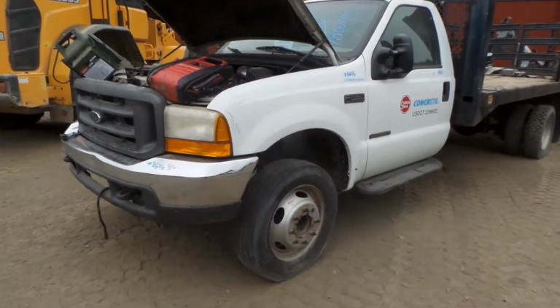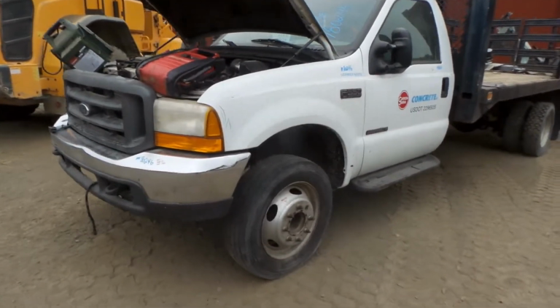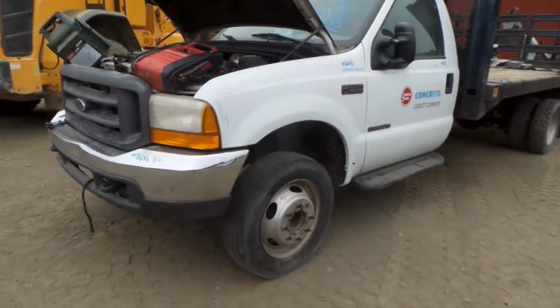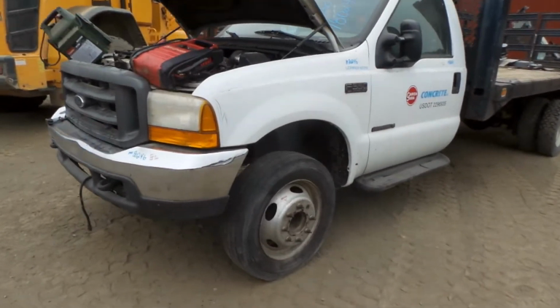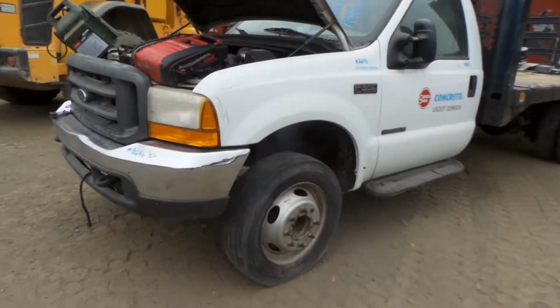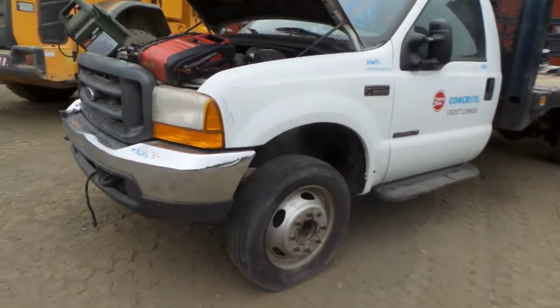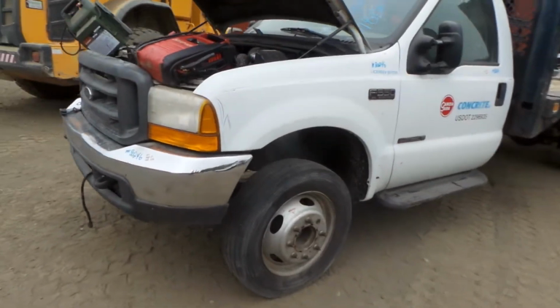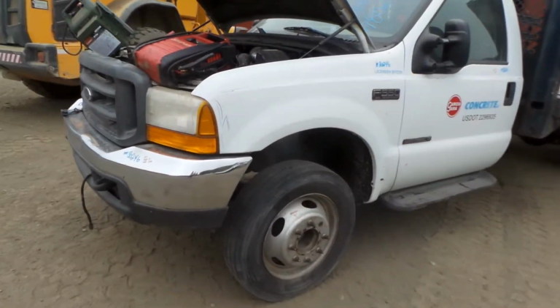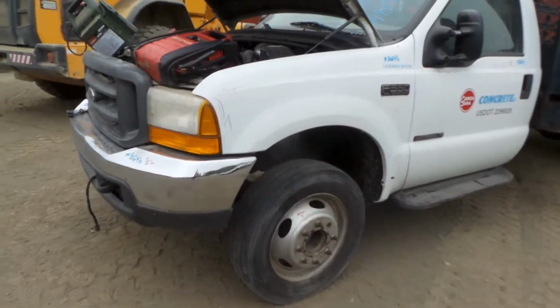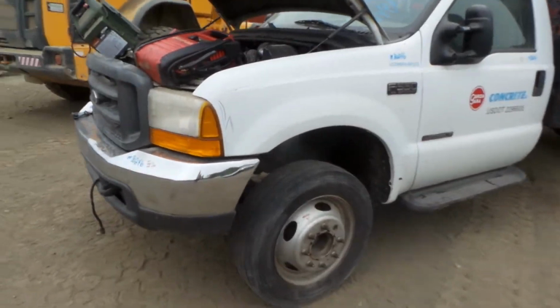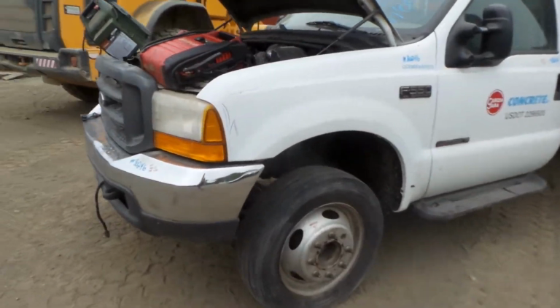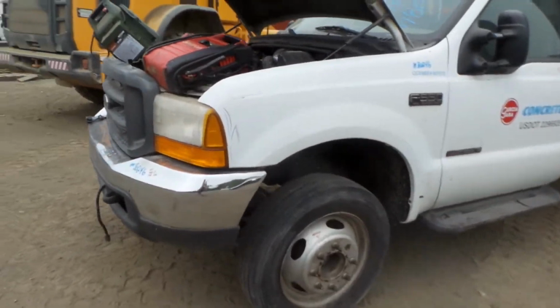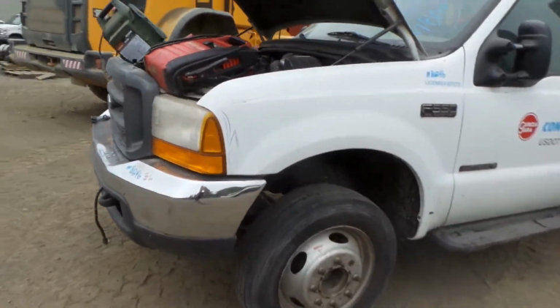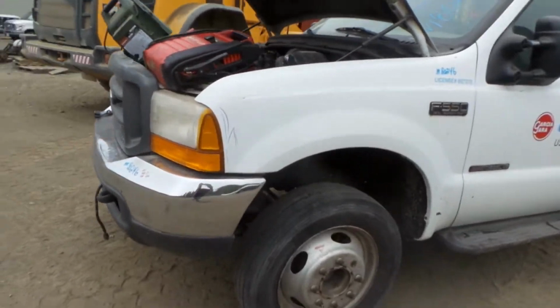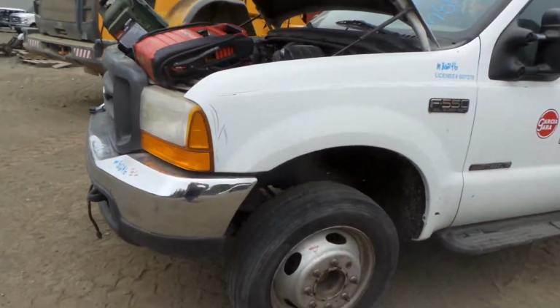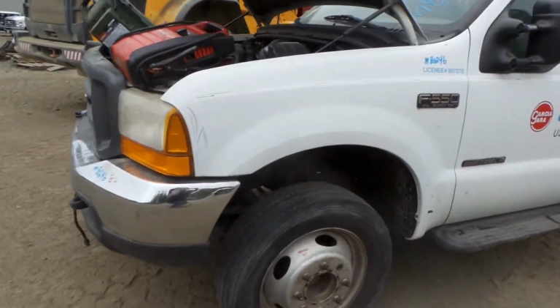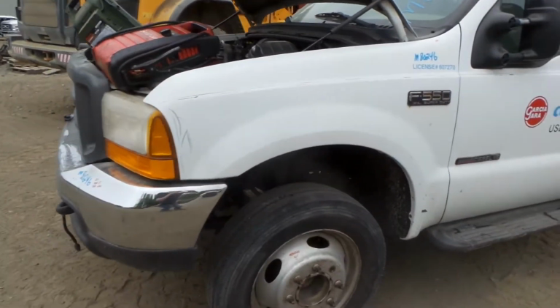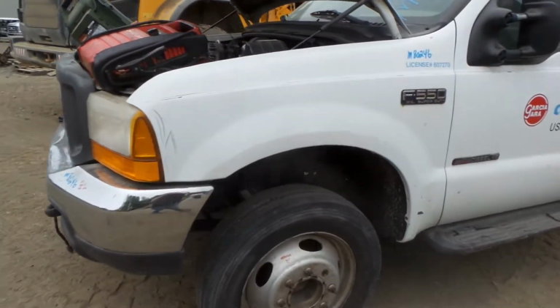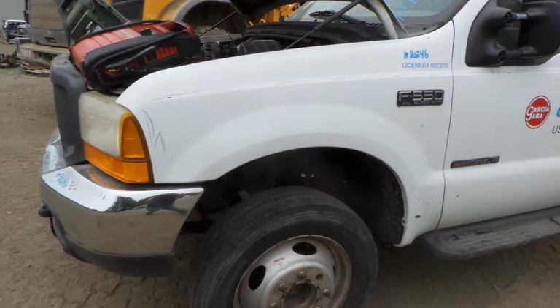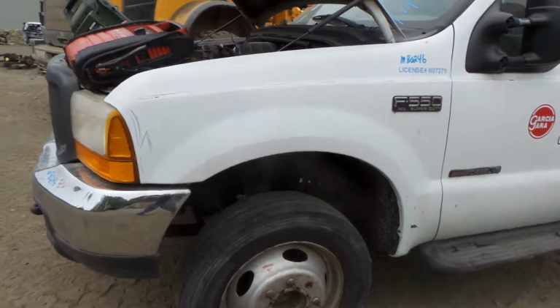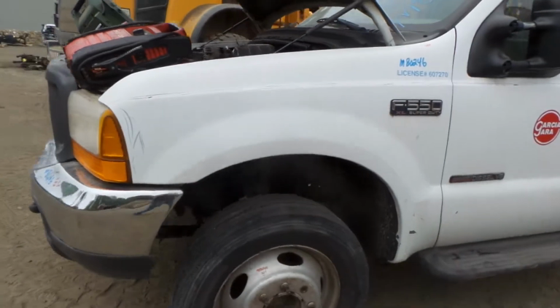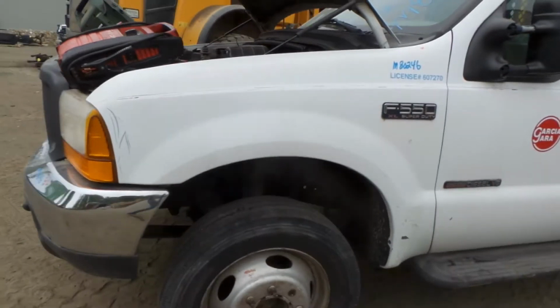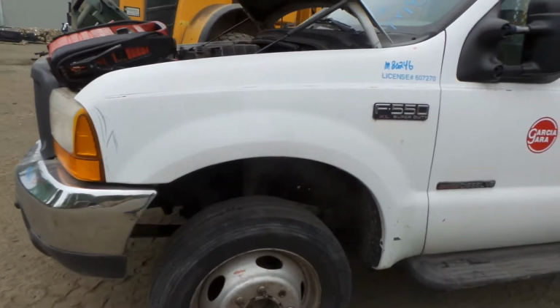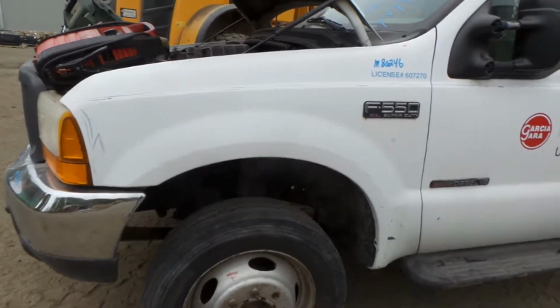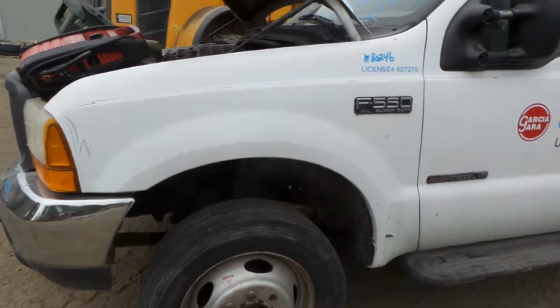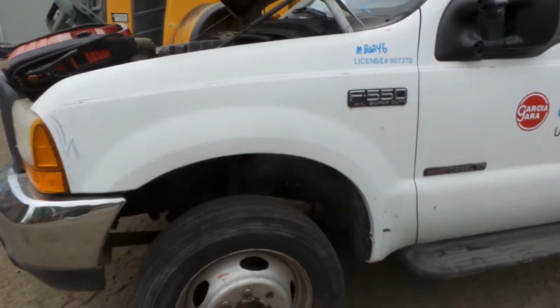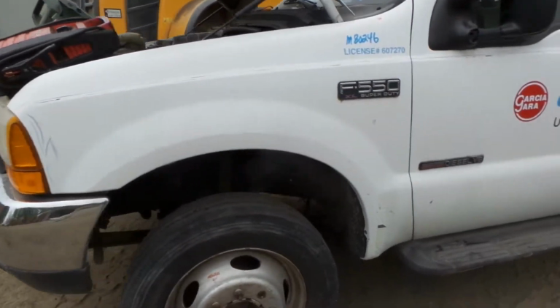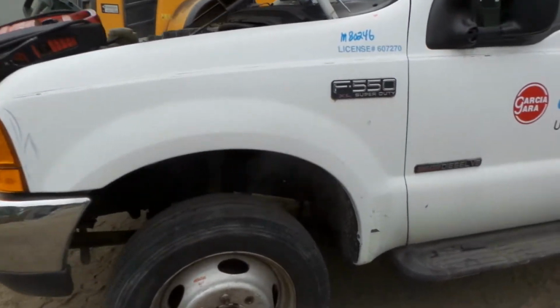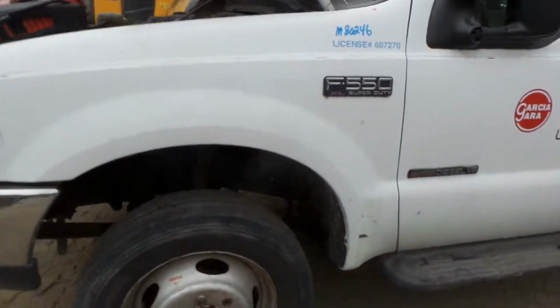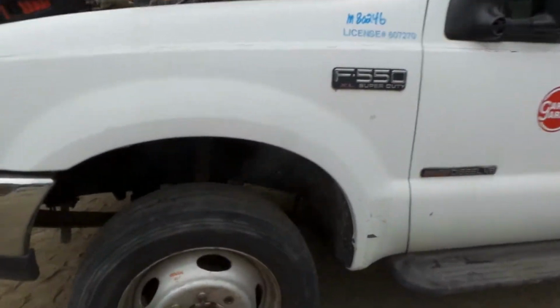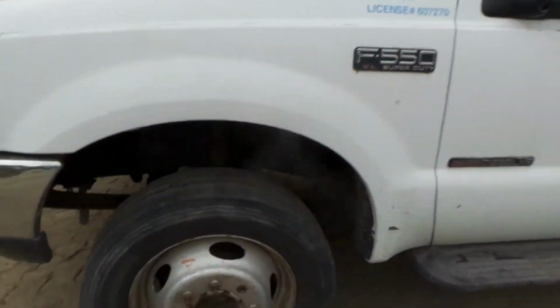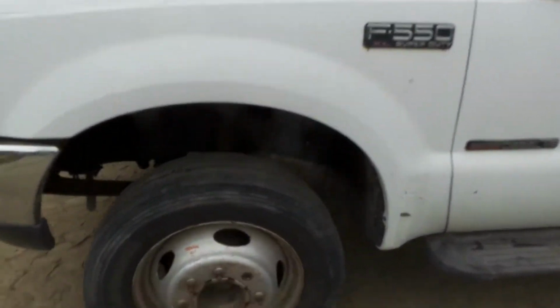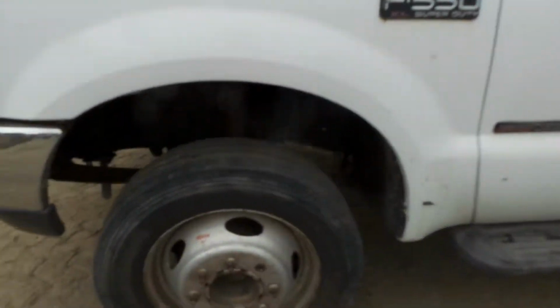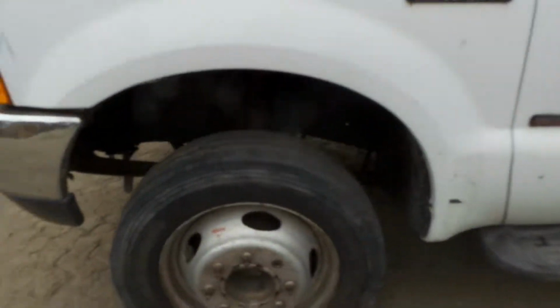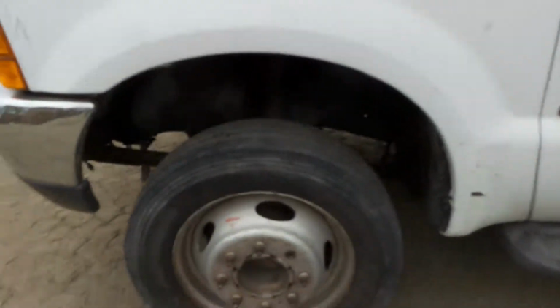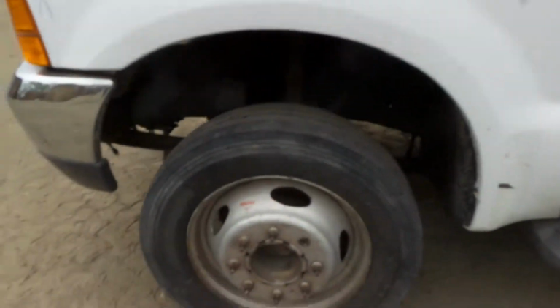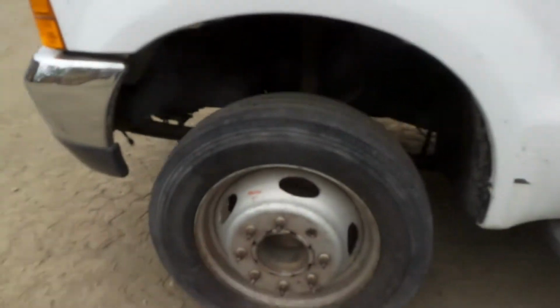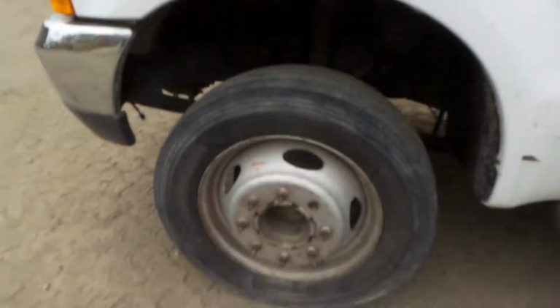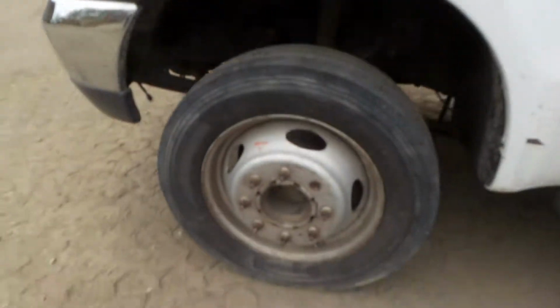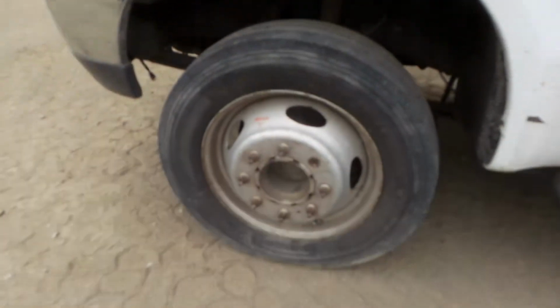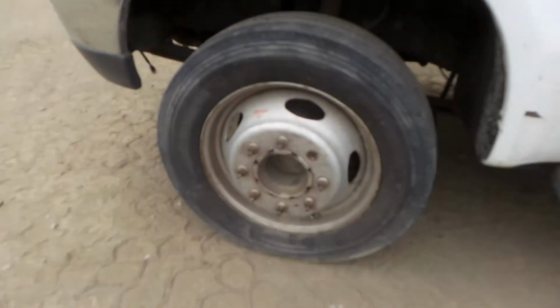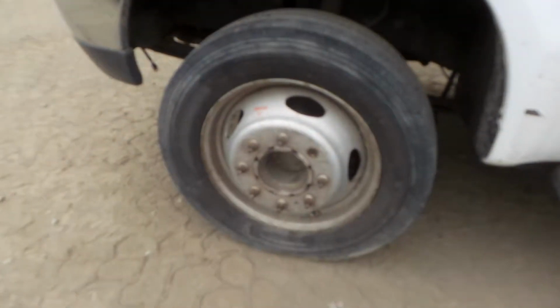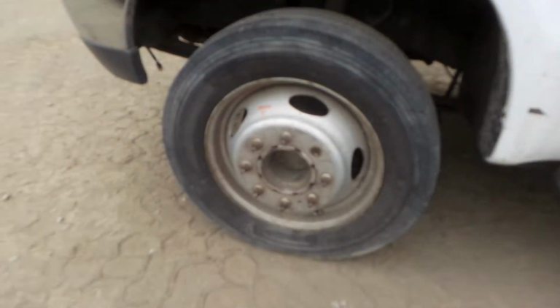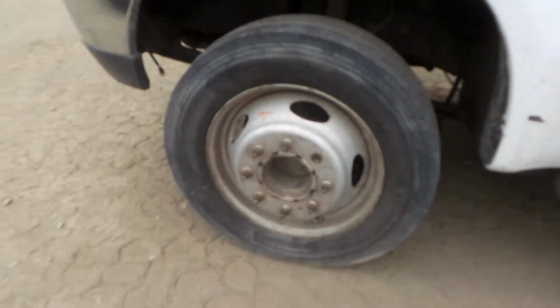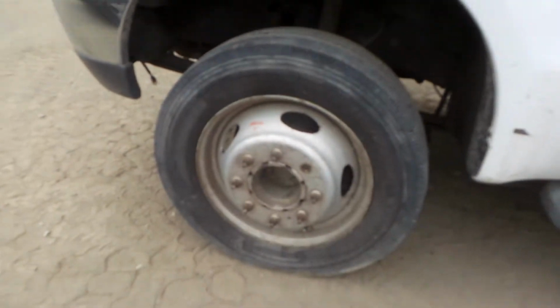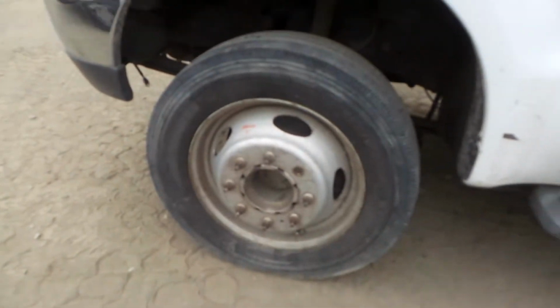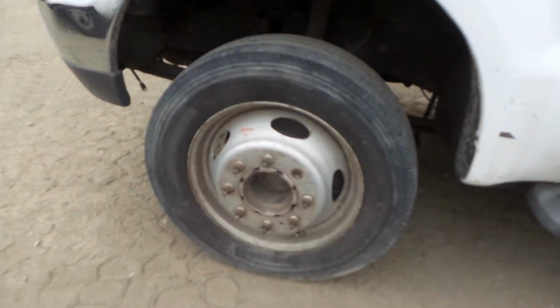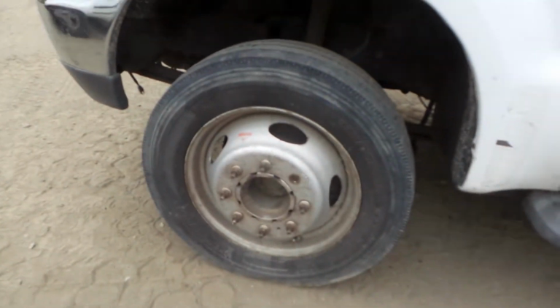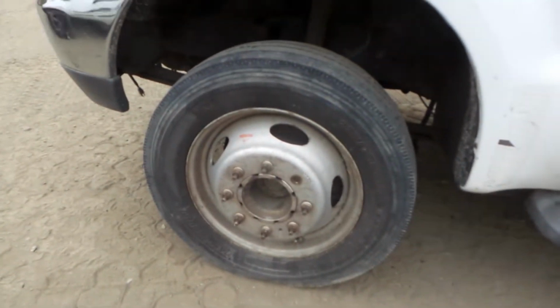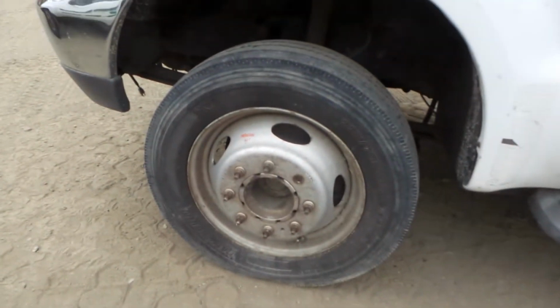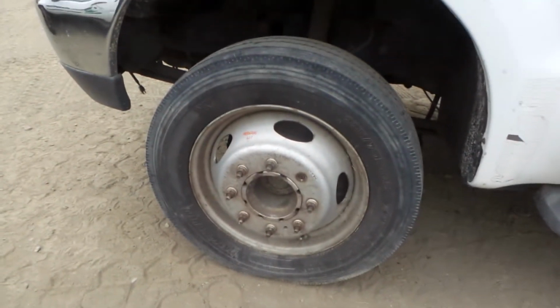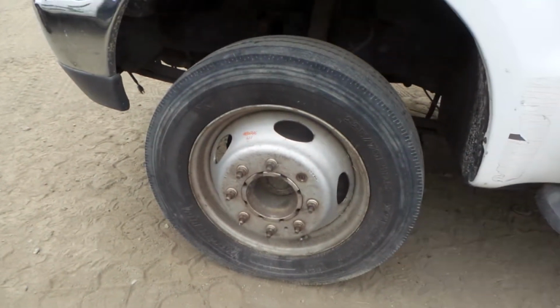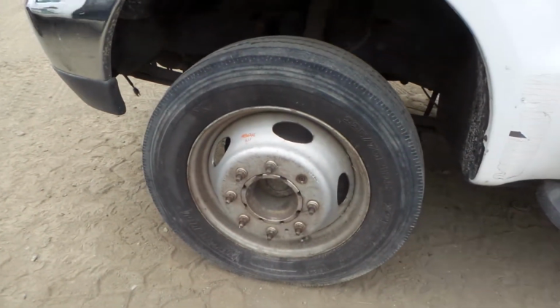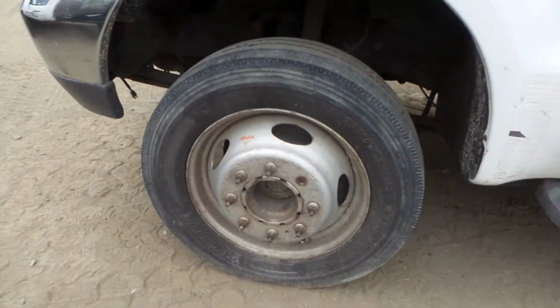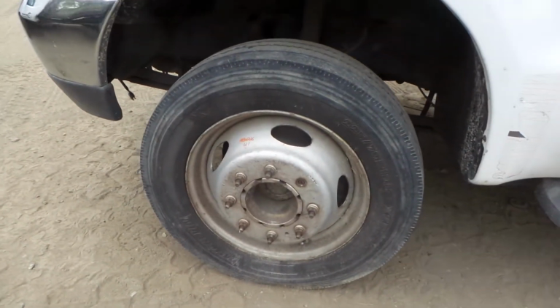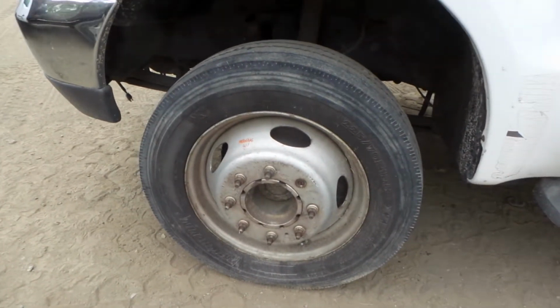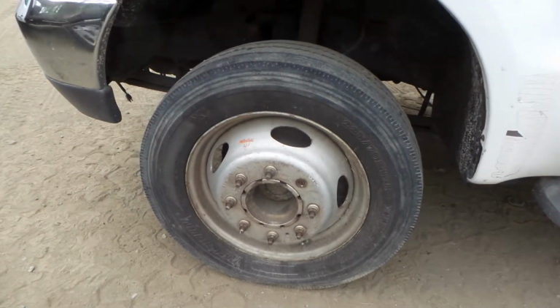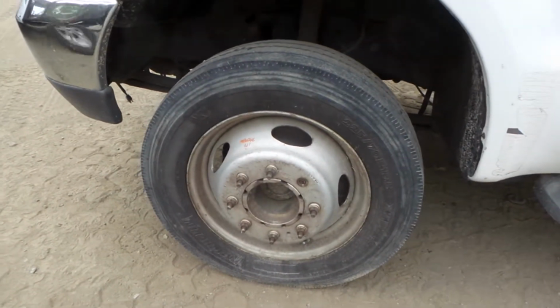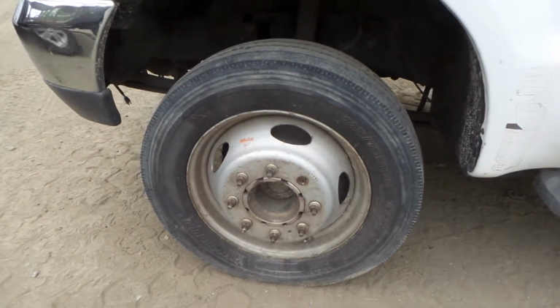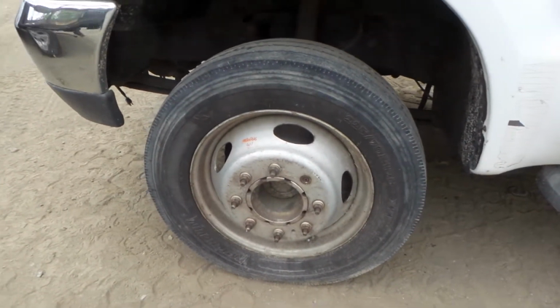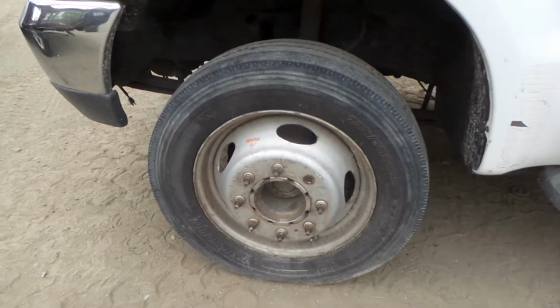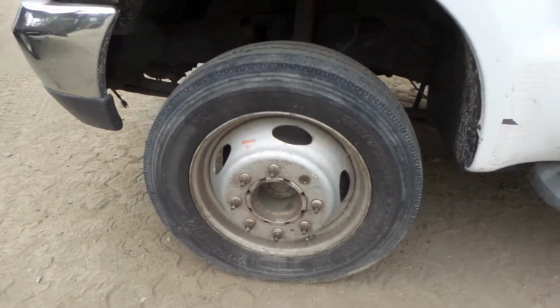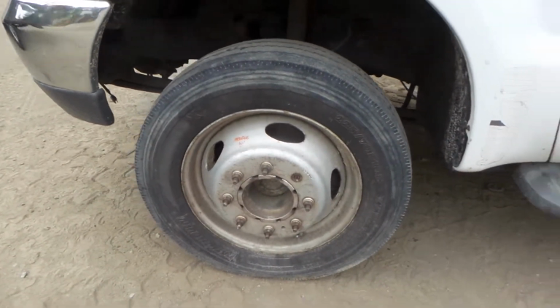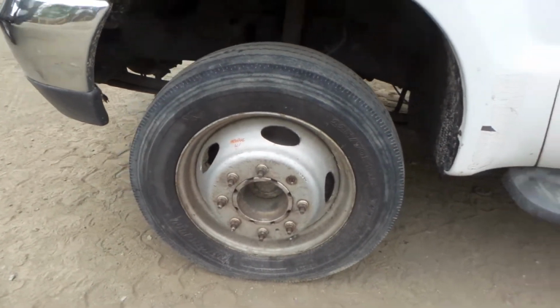We have a good driver's side fender with a couple of small things. We also have some good 19.5 inch steel wheels that come with the tire.